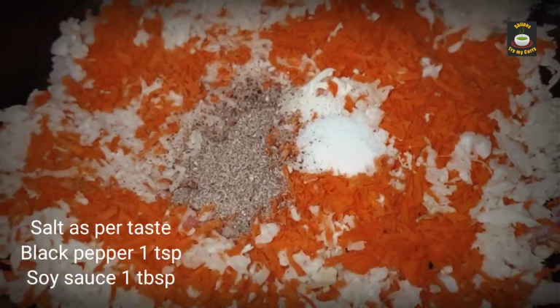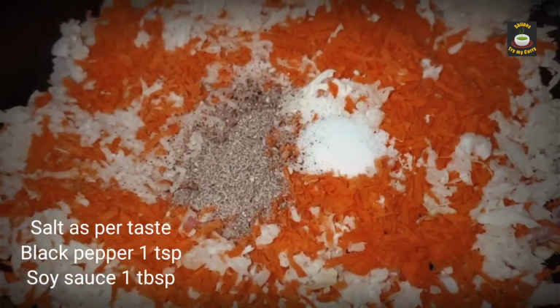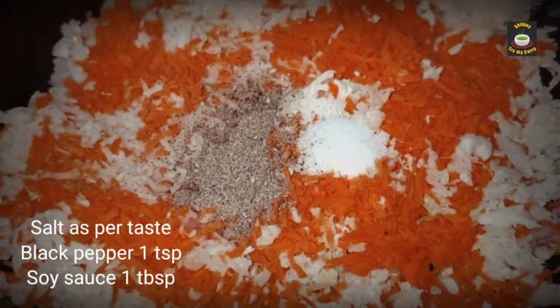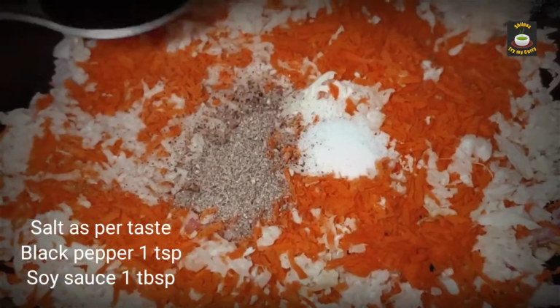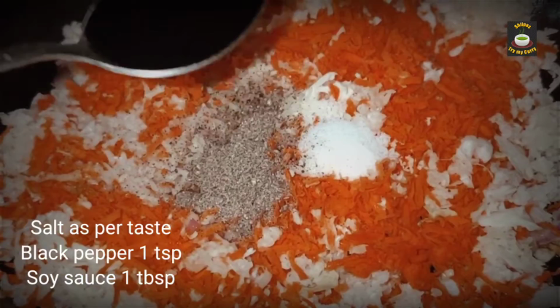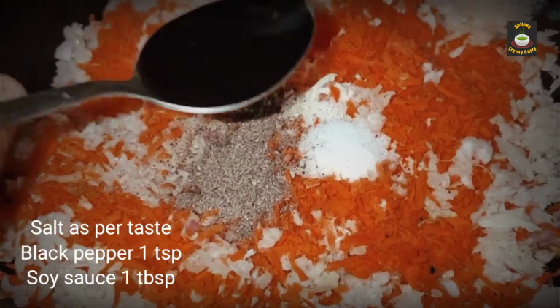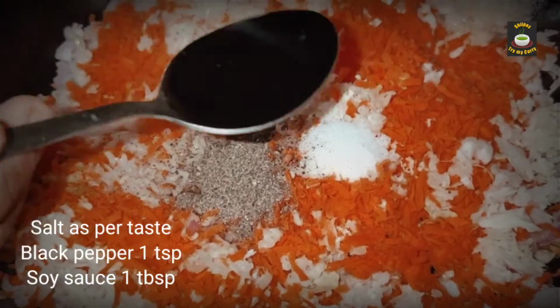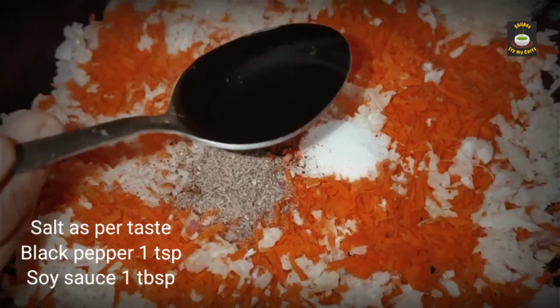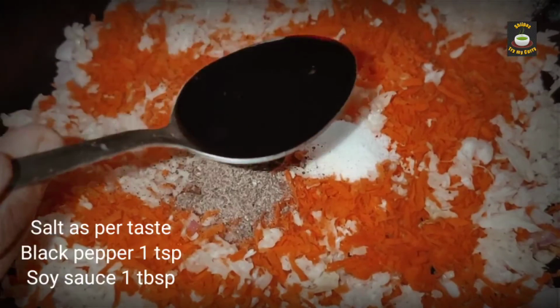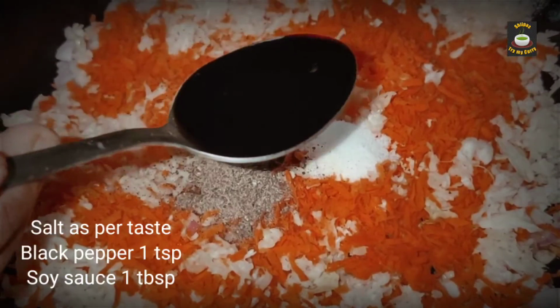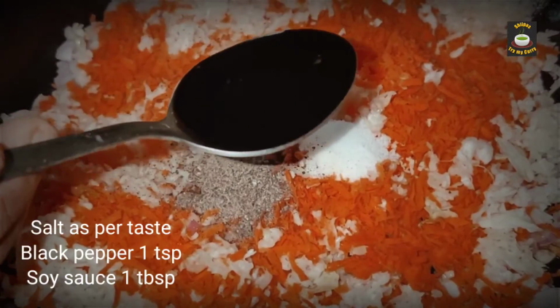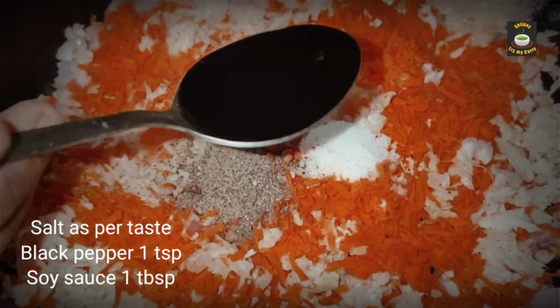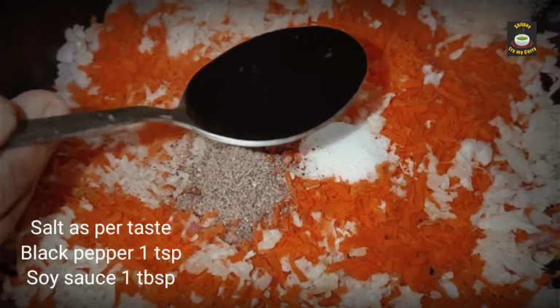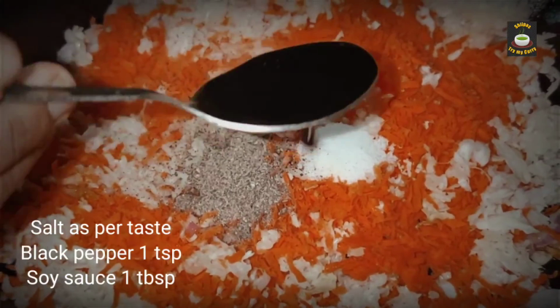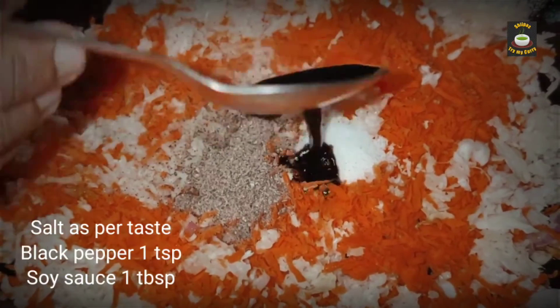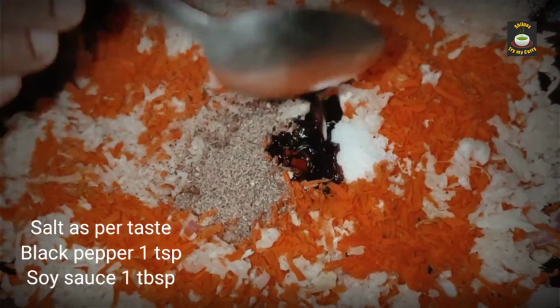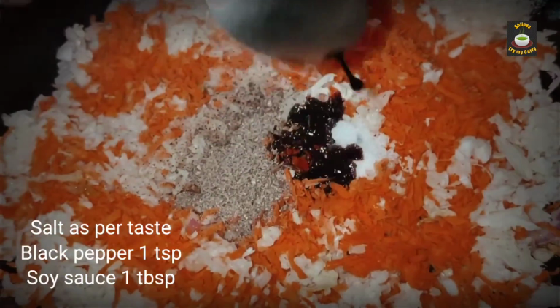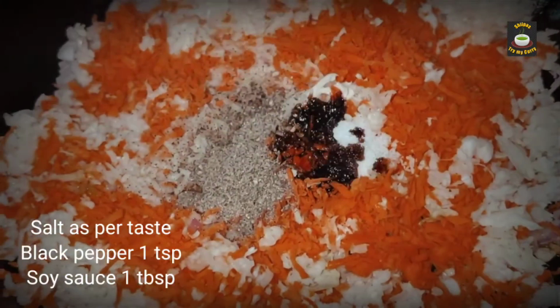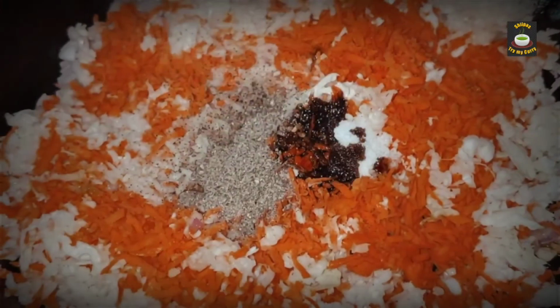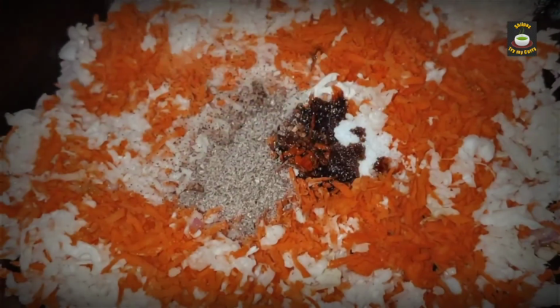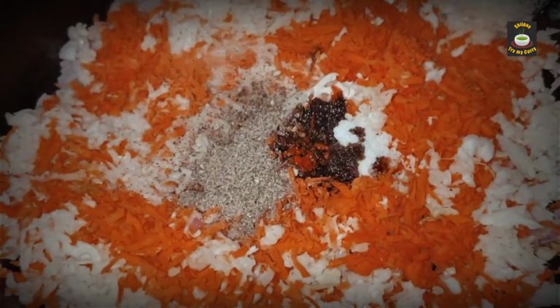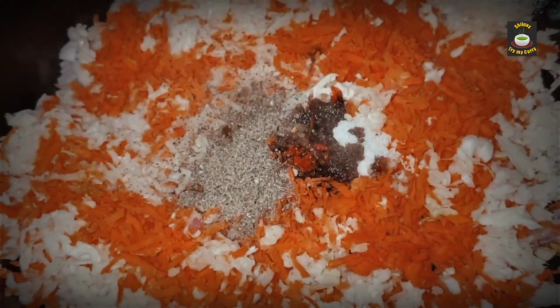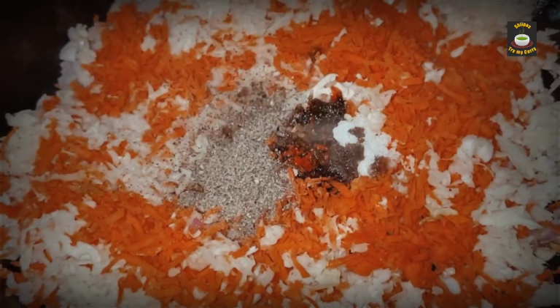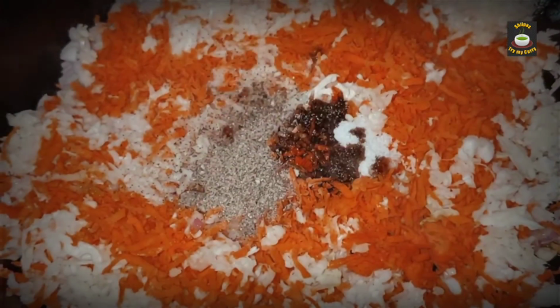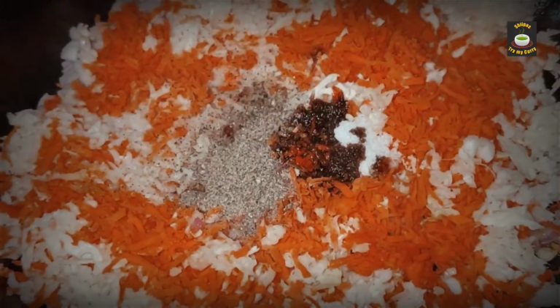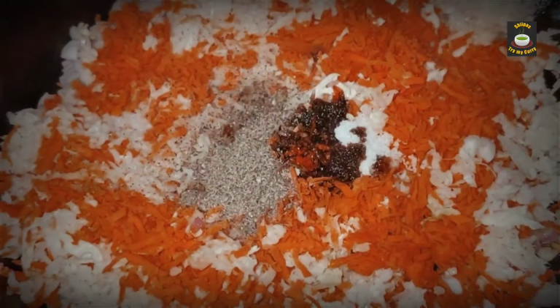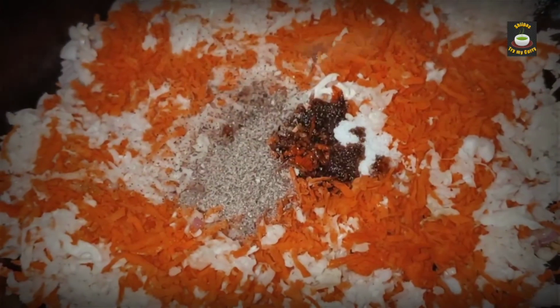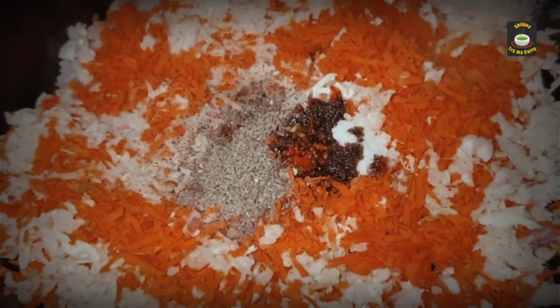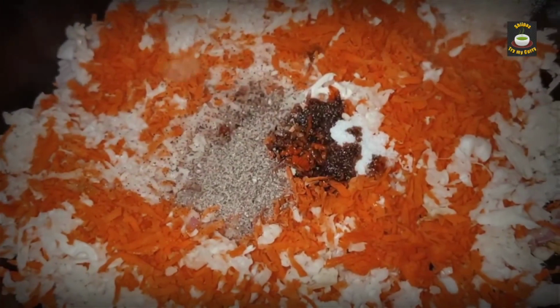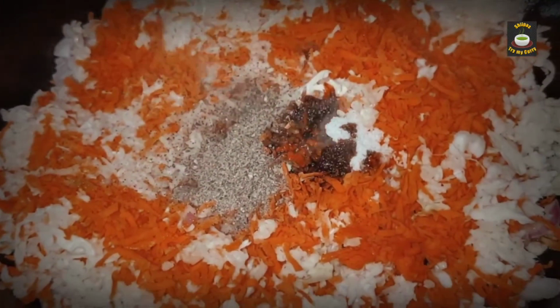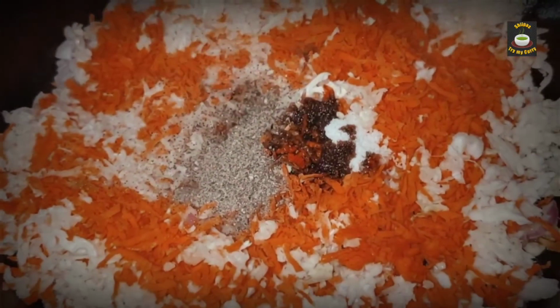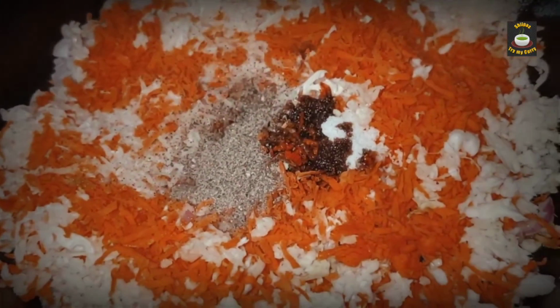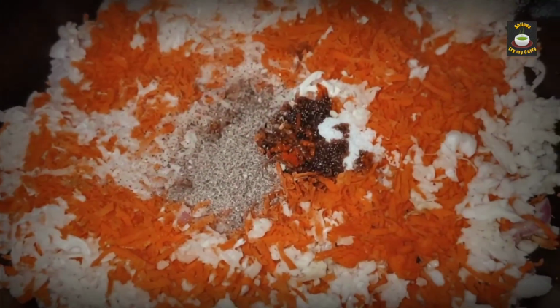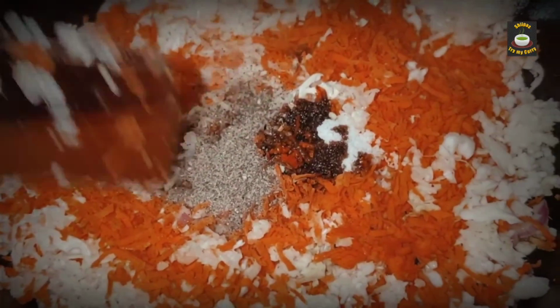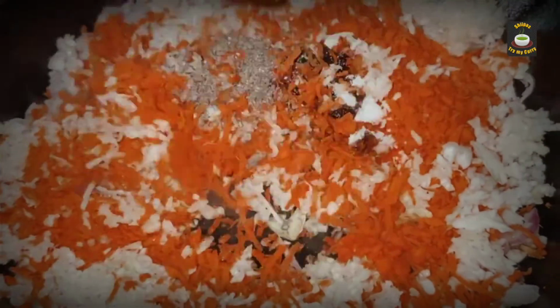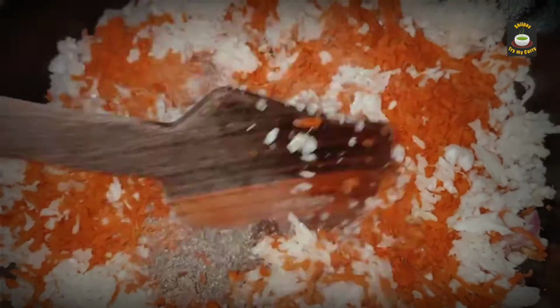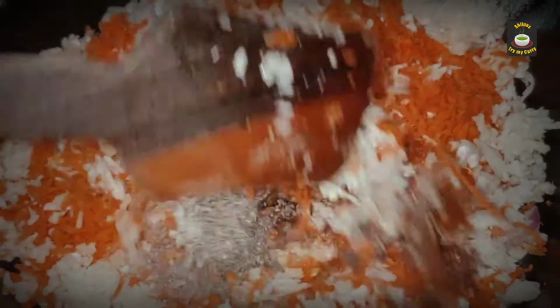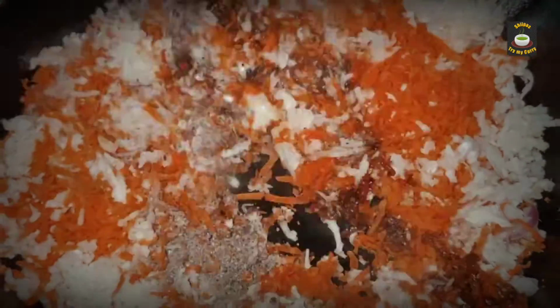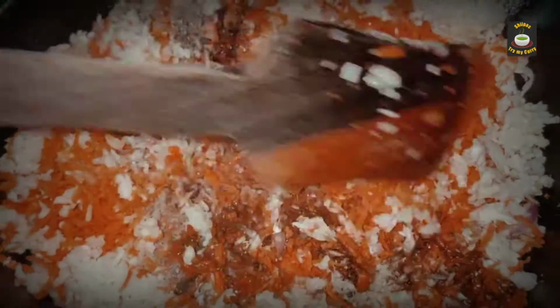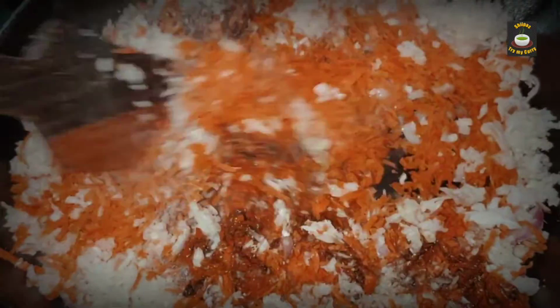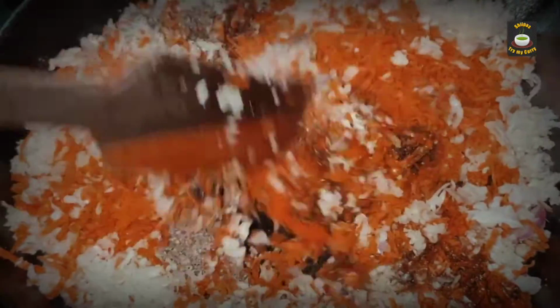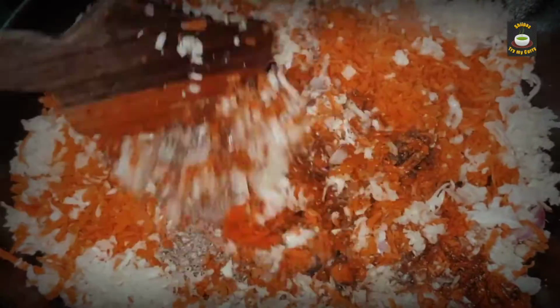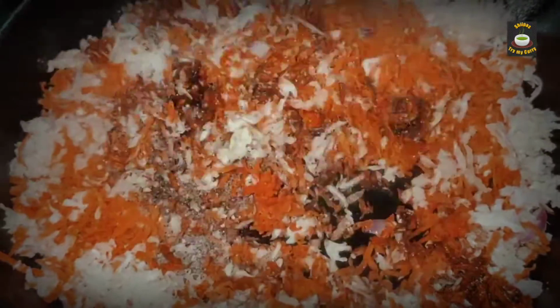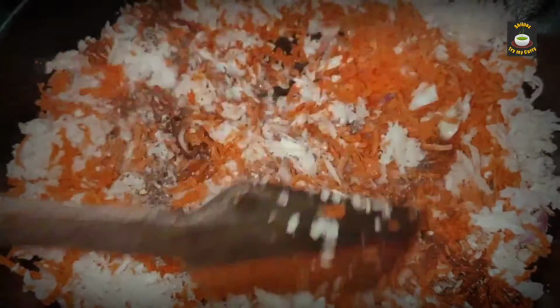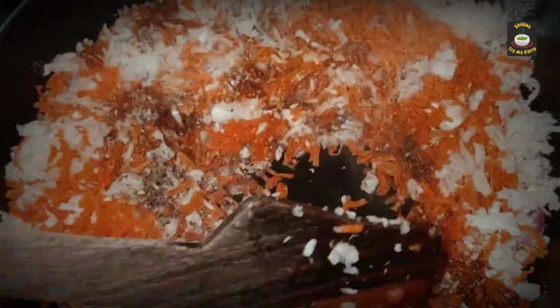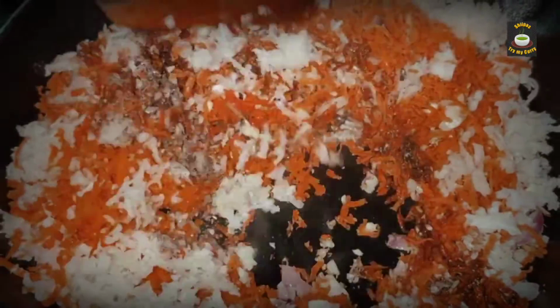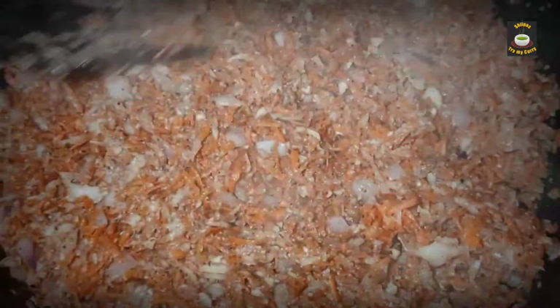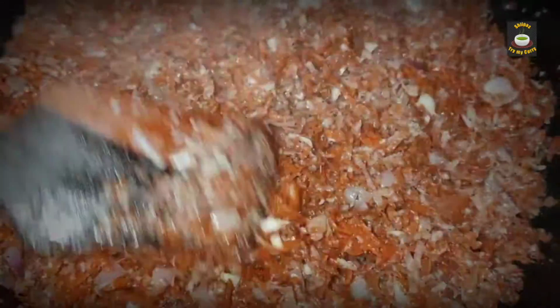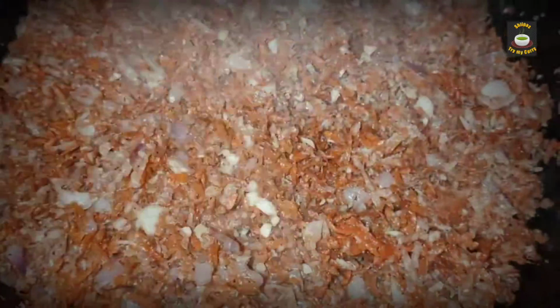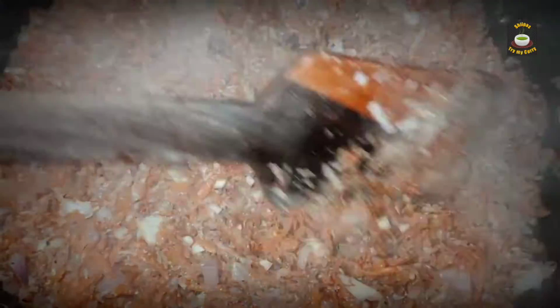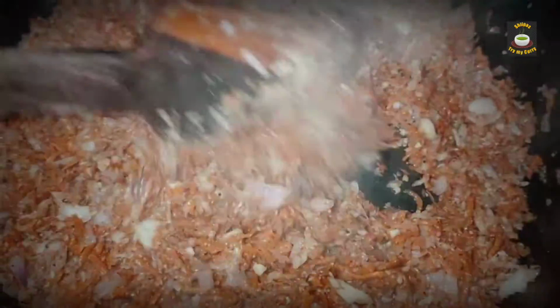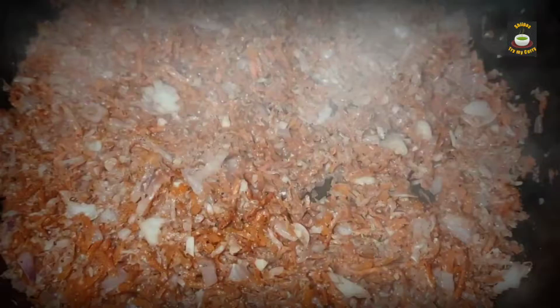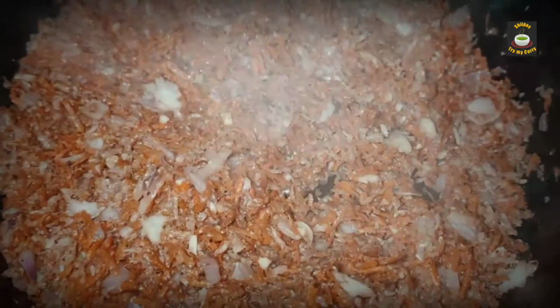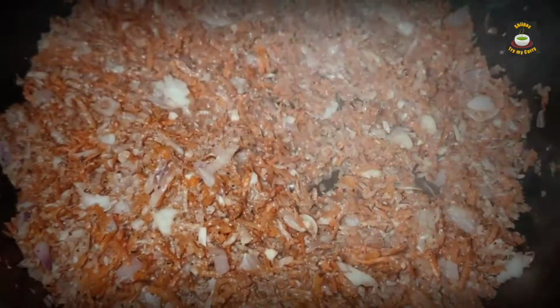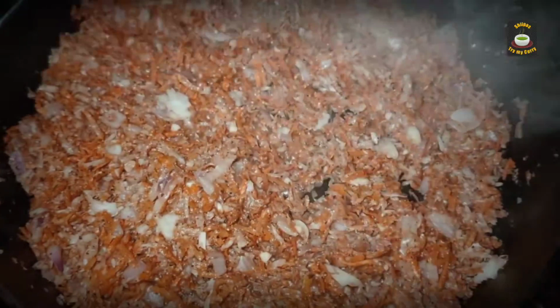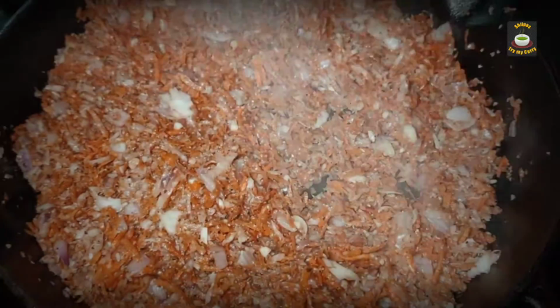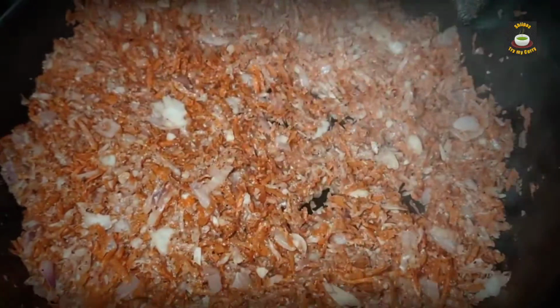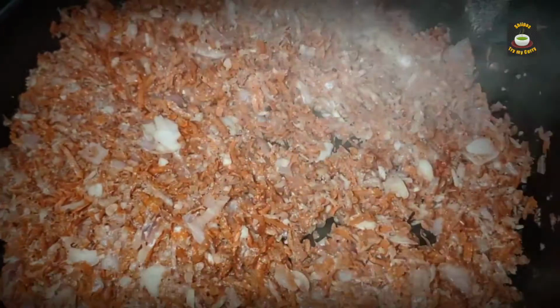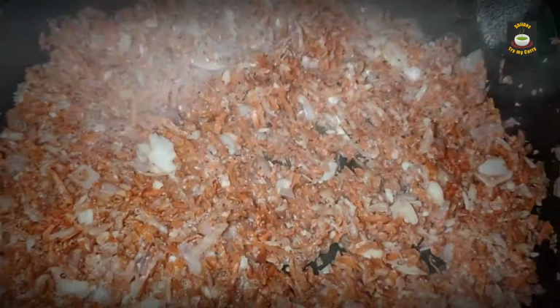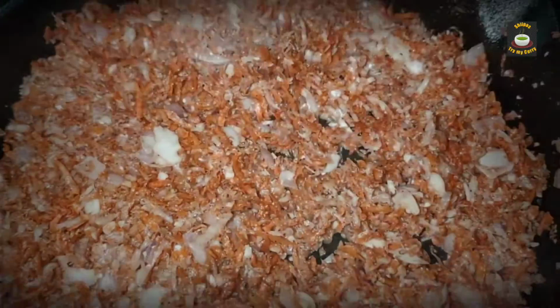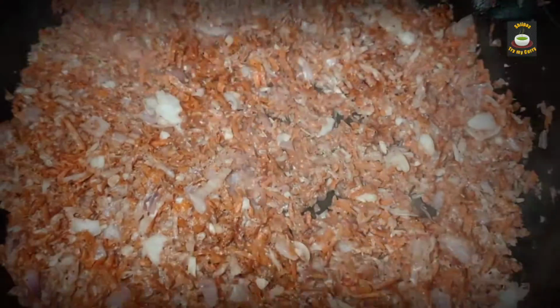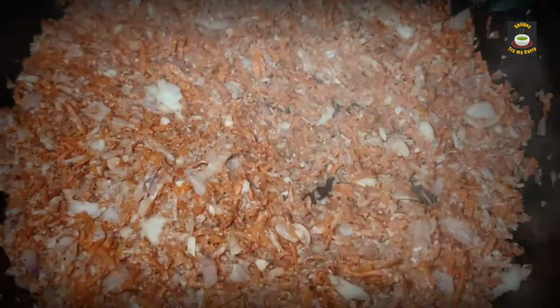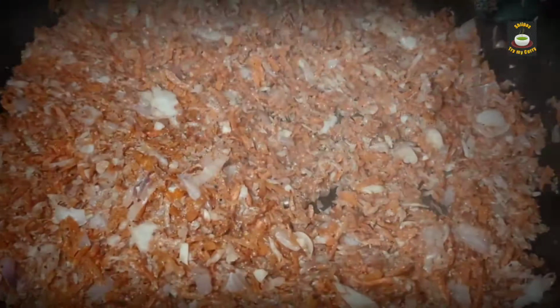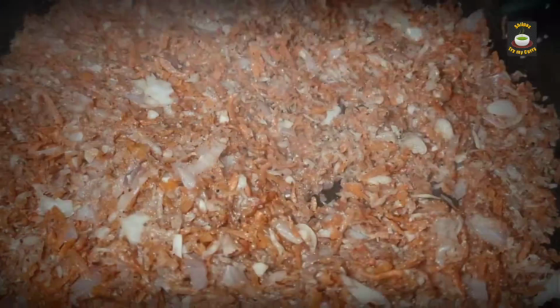Stir fry them for three to four minutes. Remember, do not overcook them.